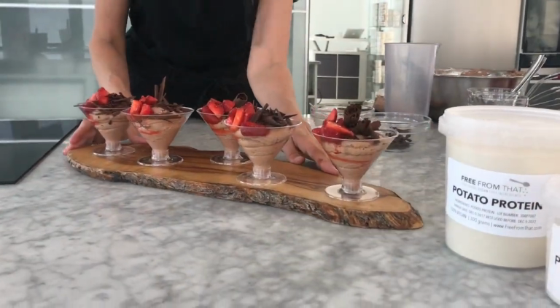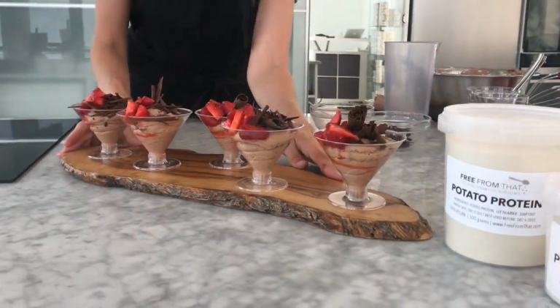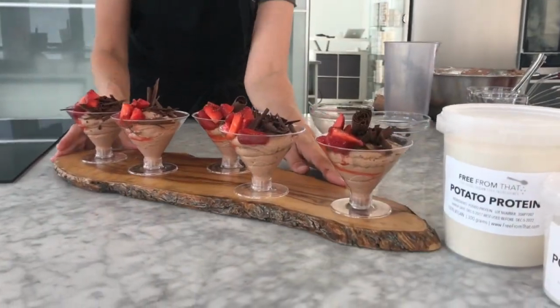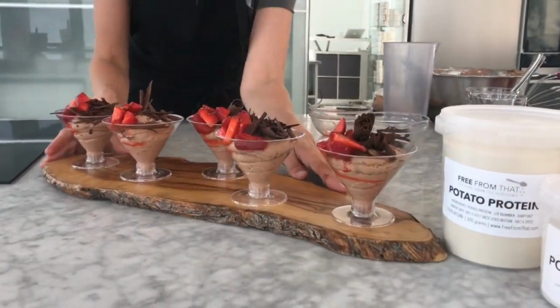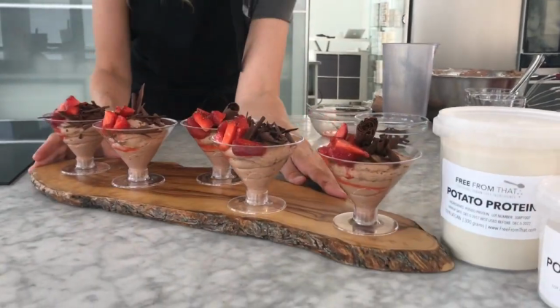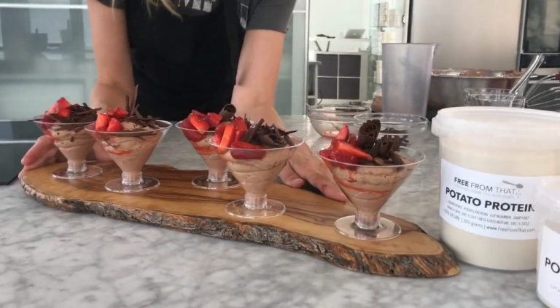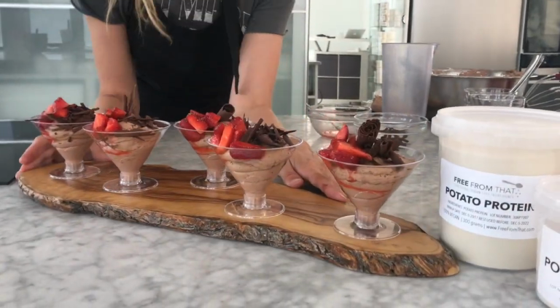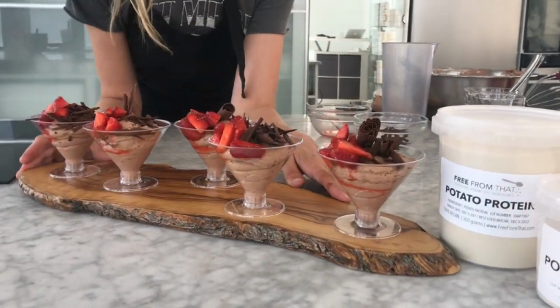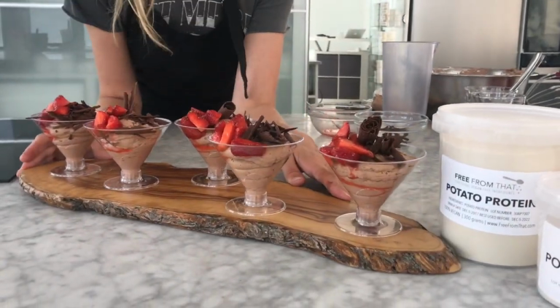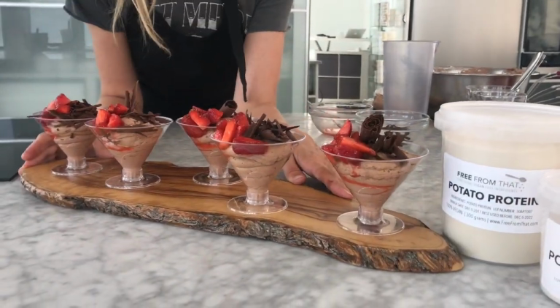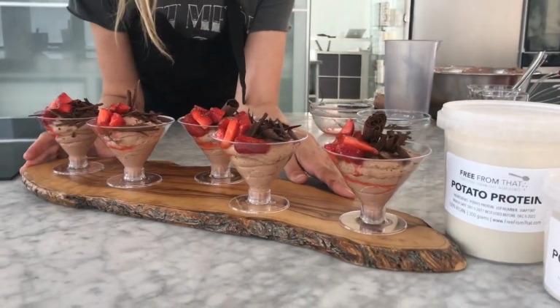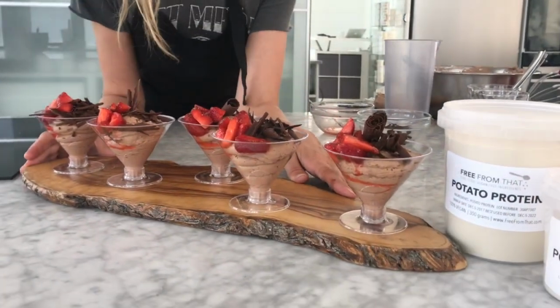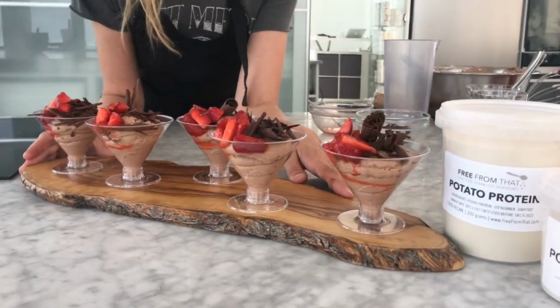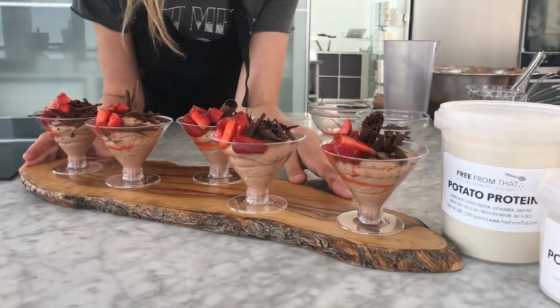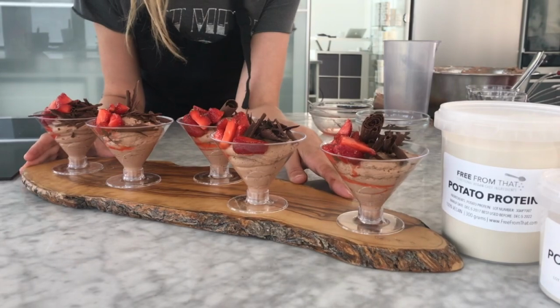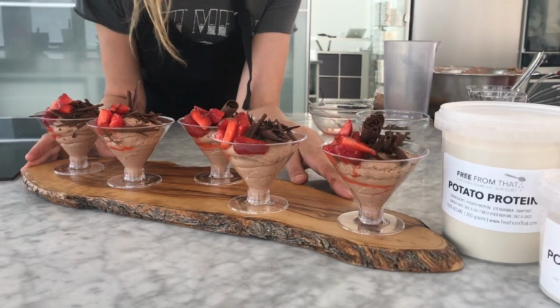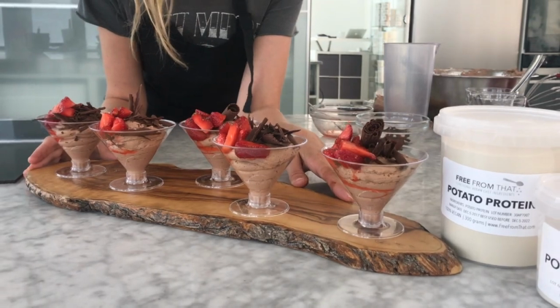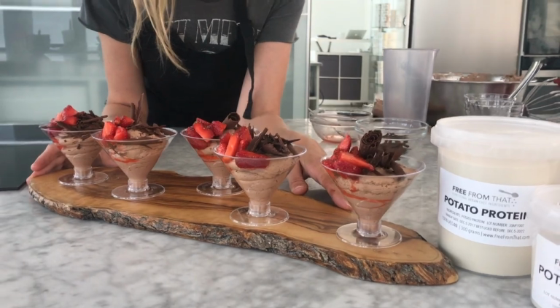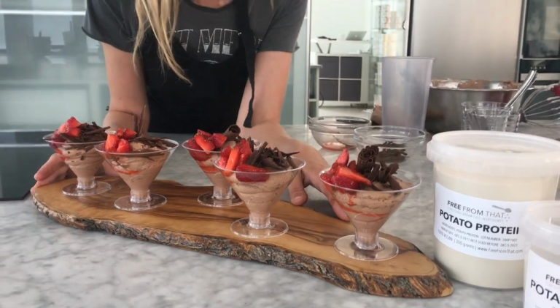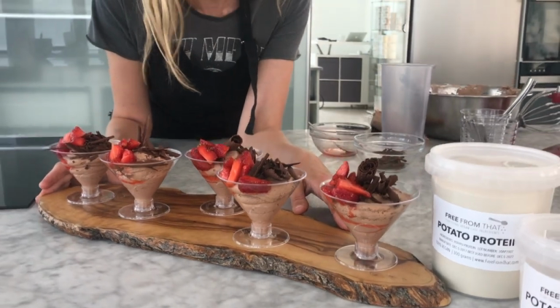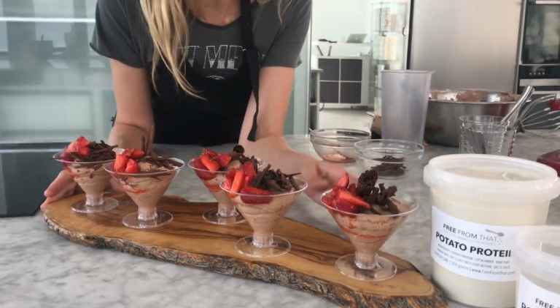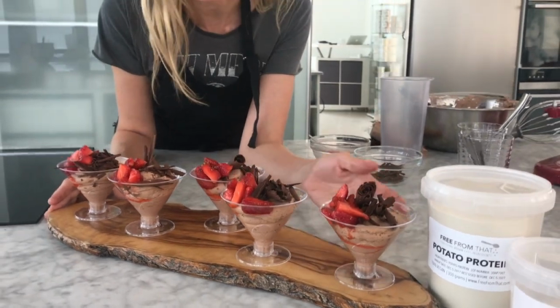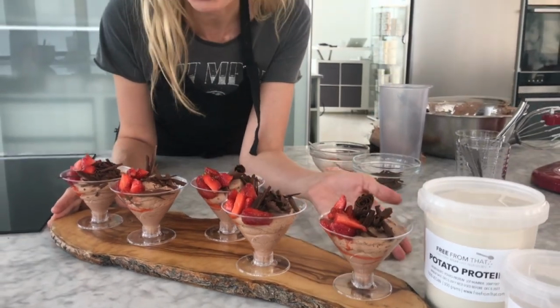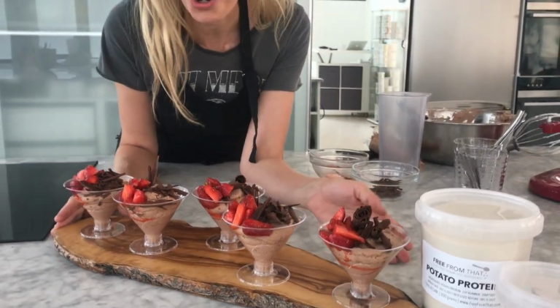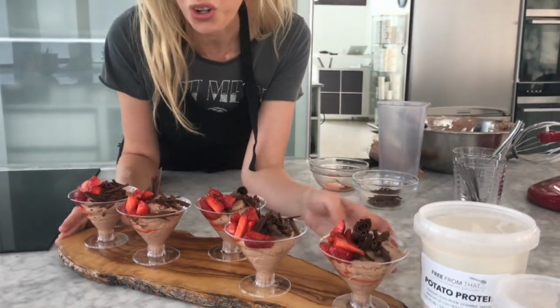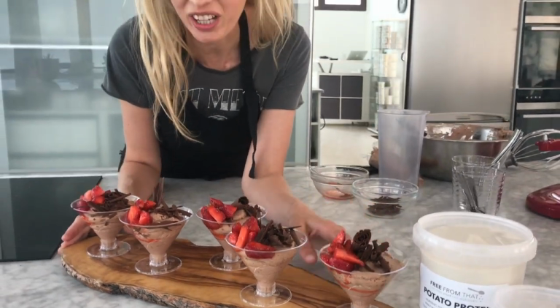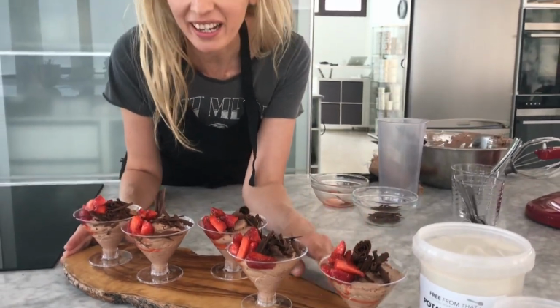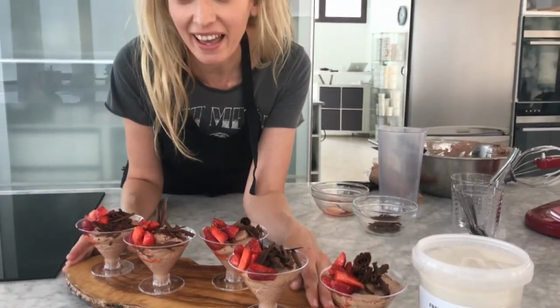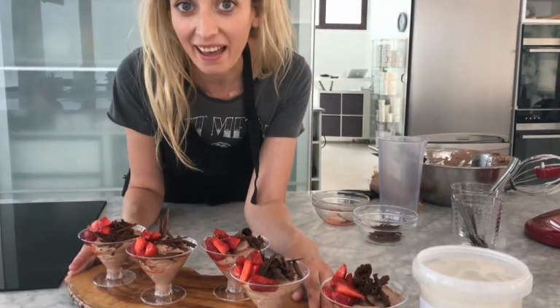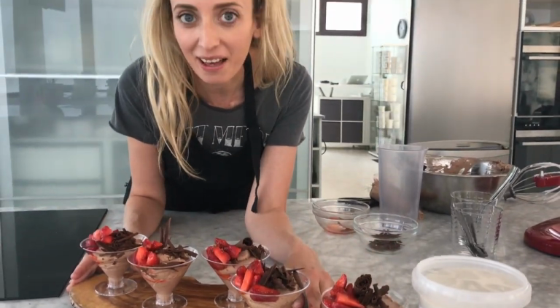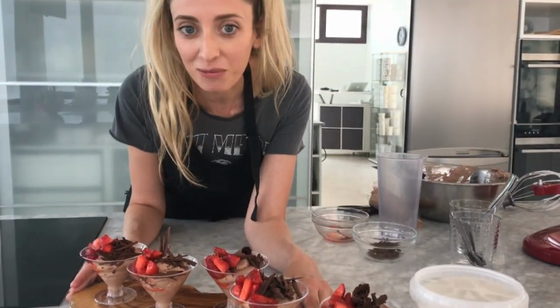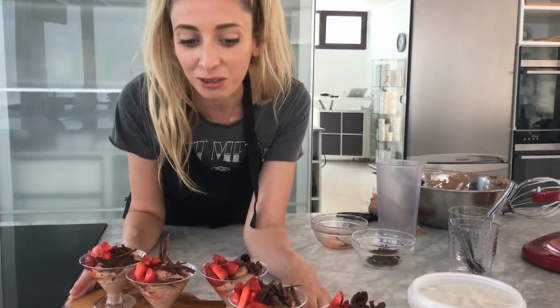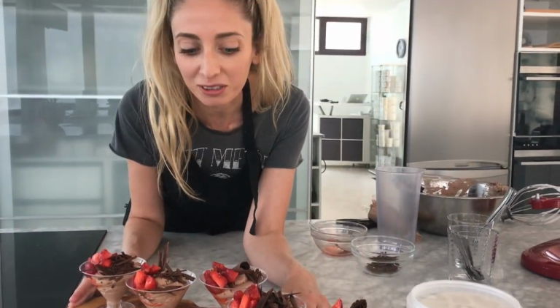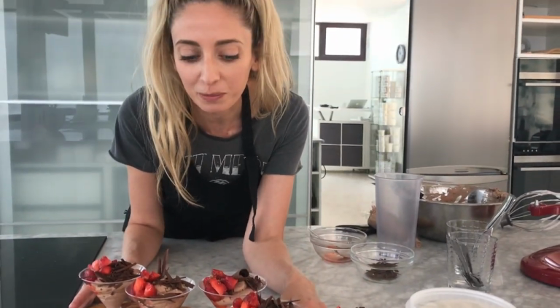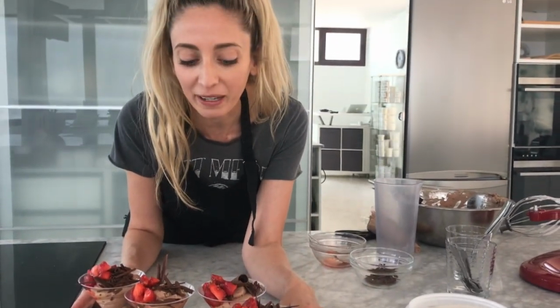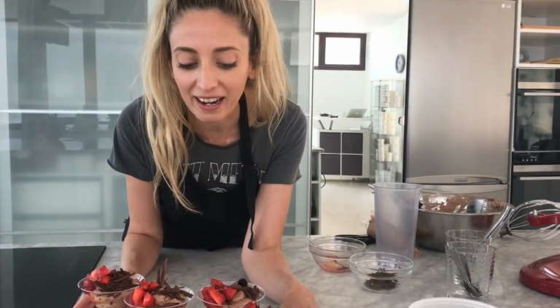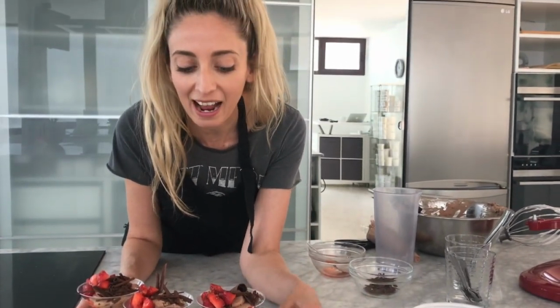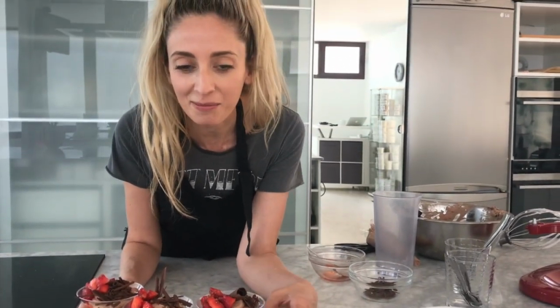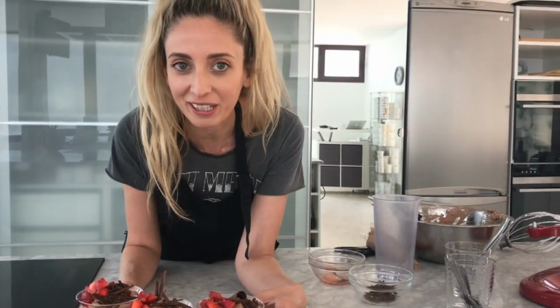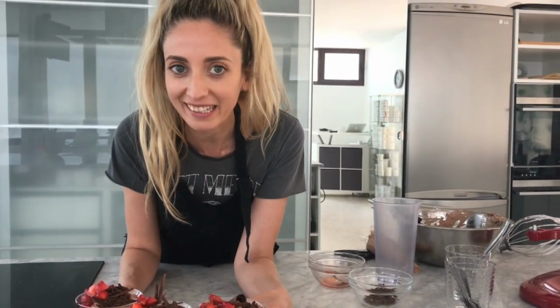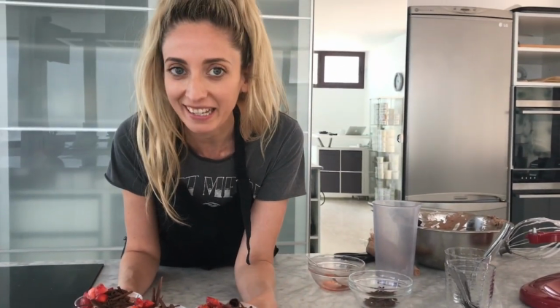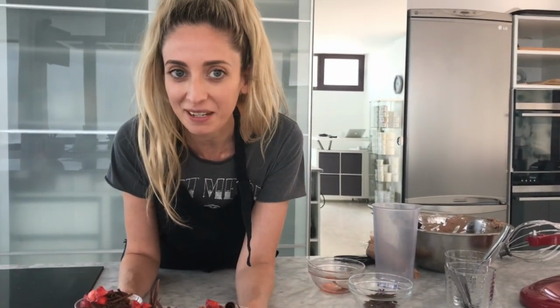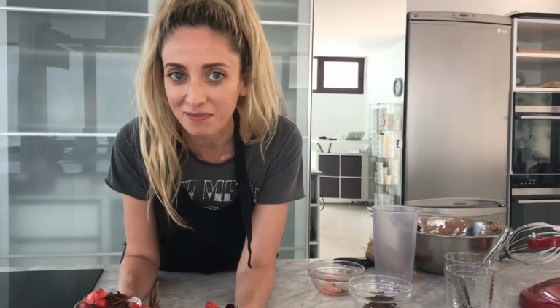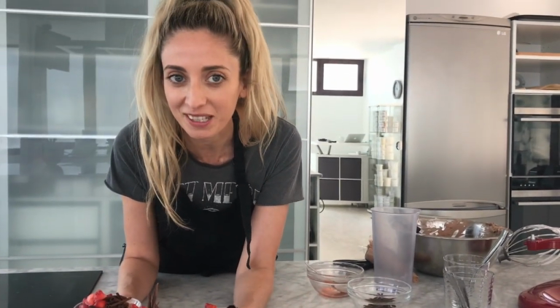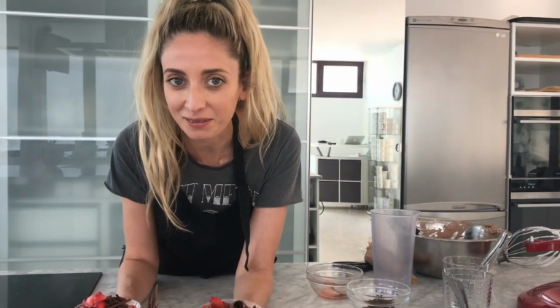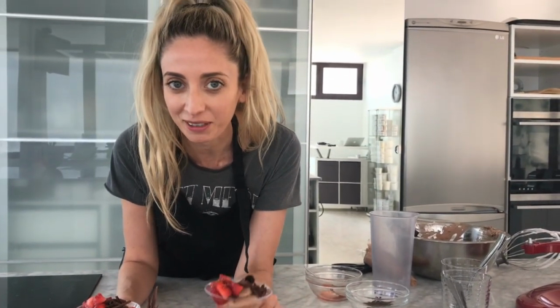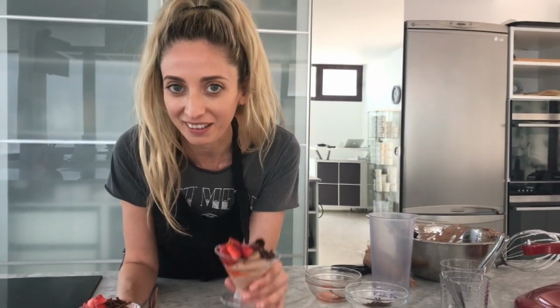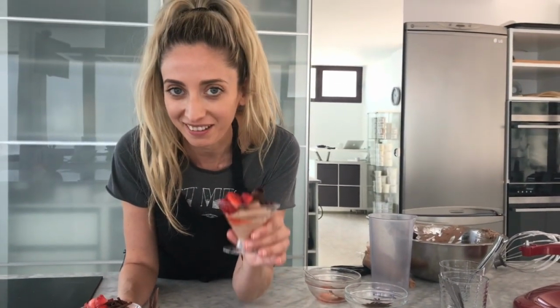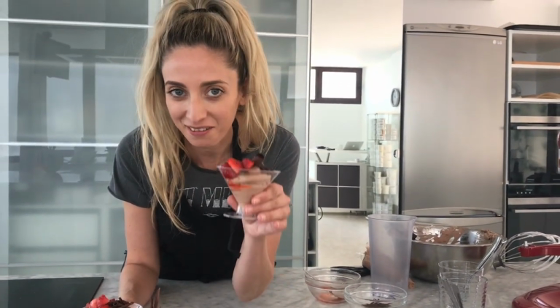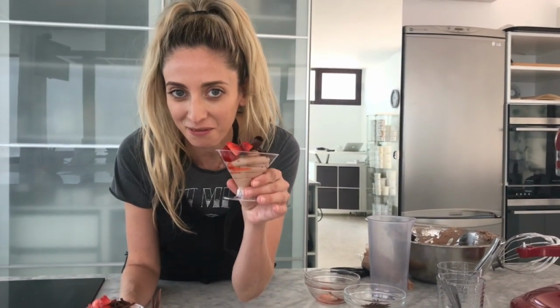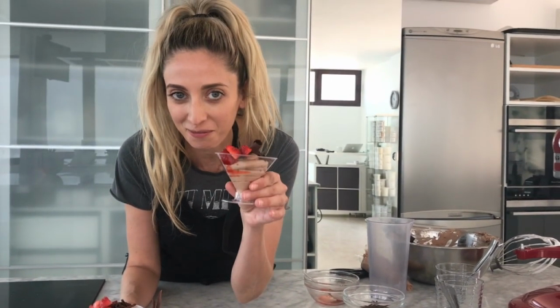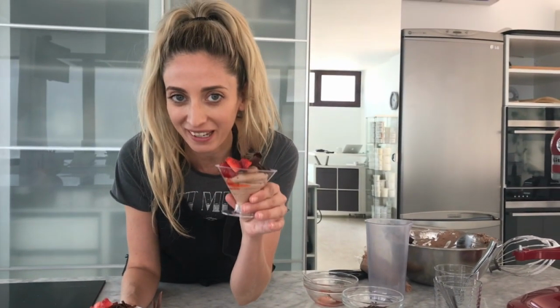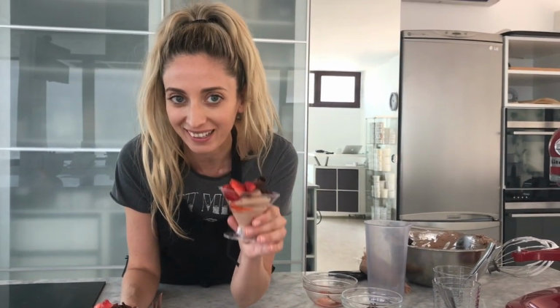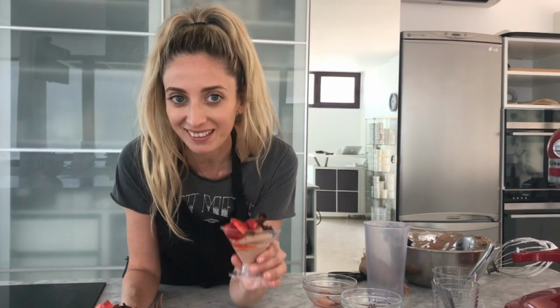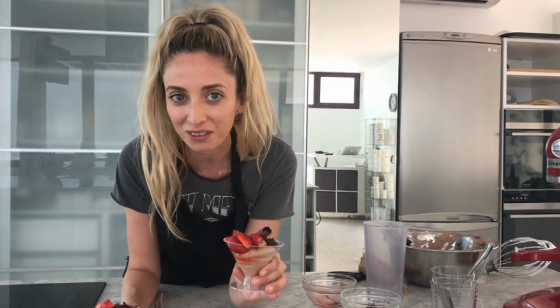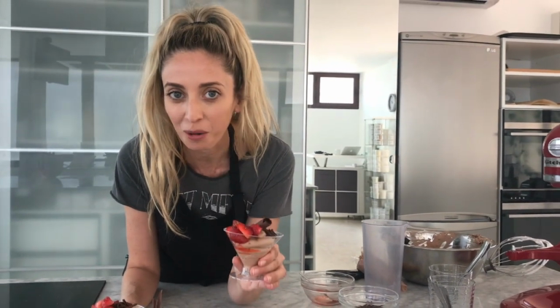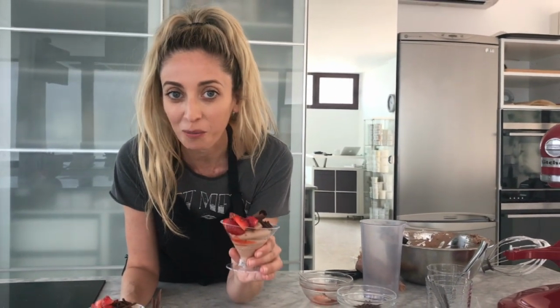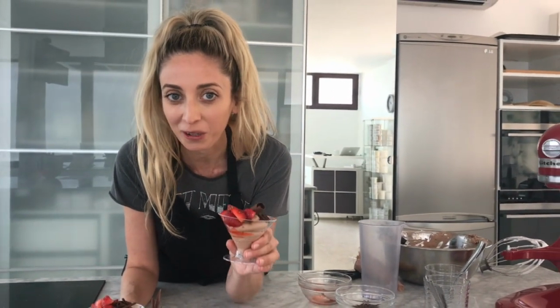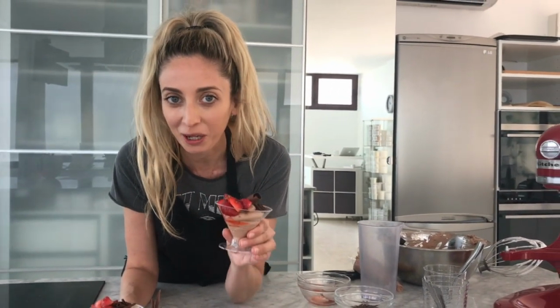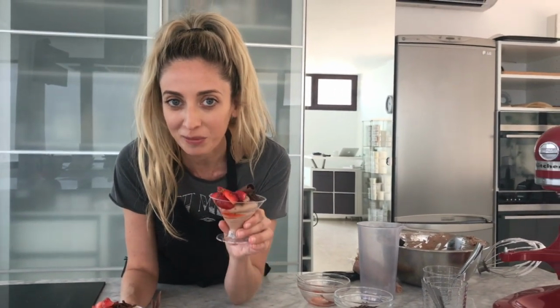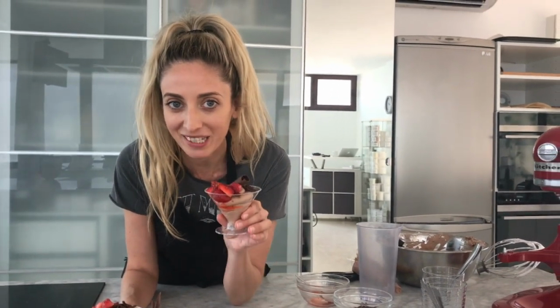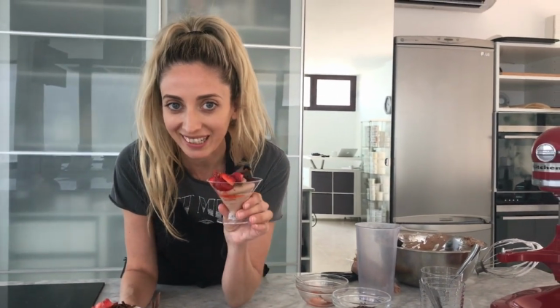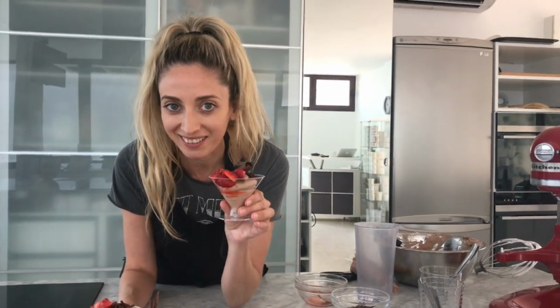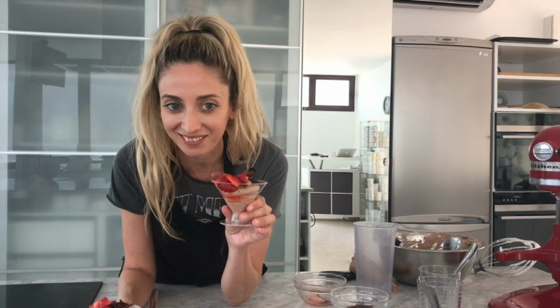So there you have it — my chocolate mousse, as I like to call it. But I'm going to keep this one for me. Bon appétit!